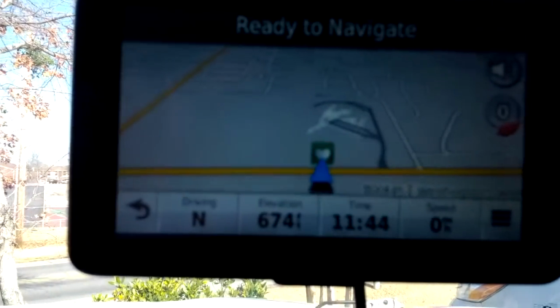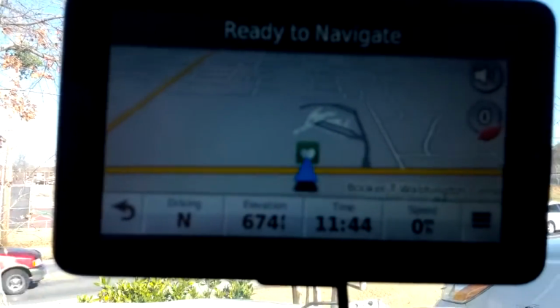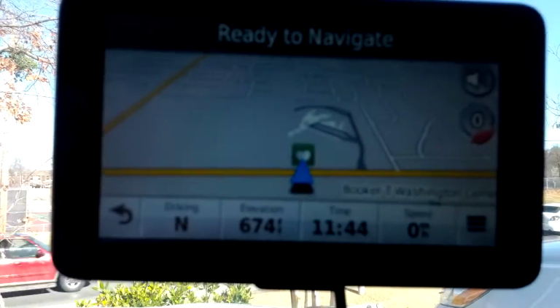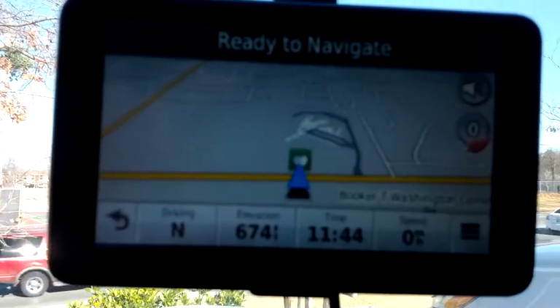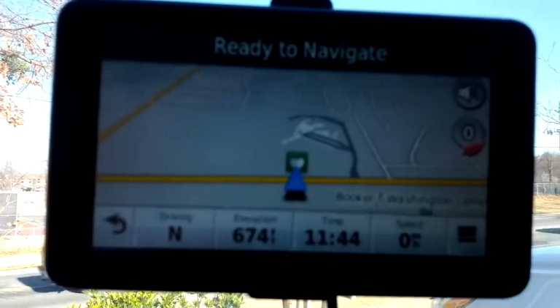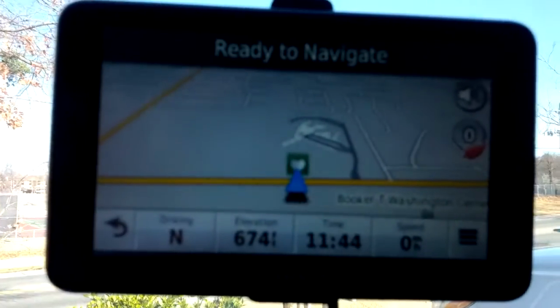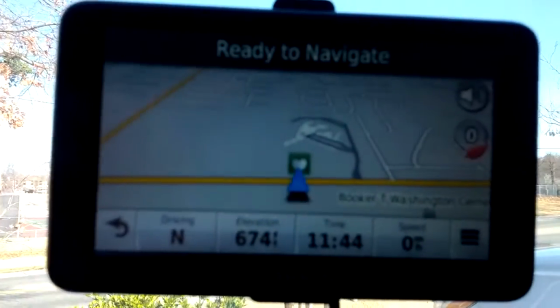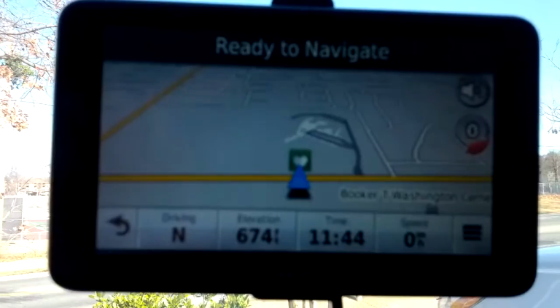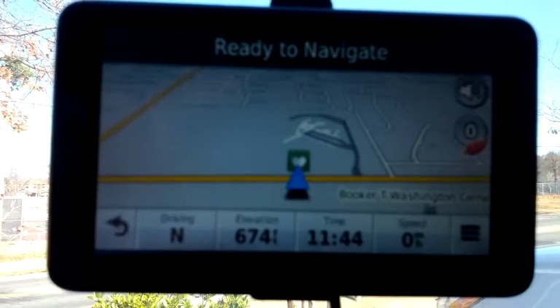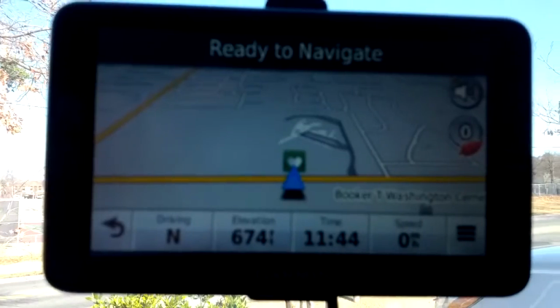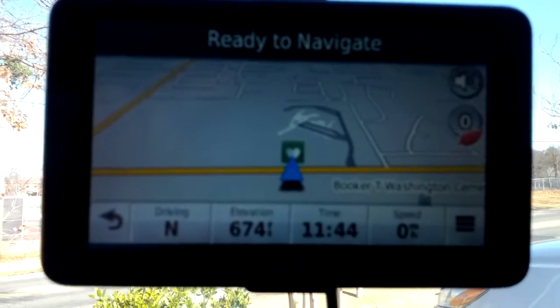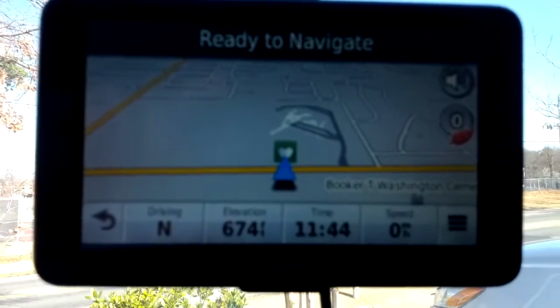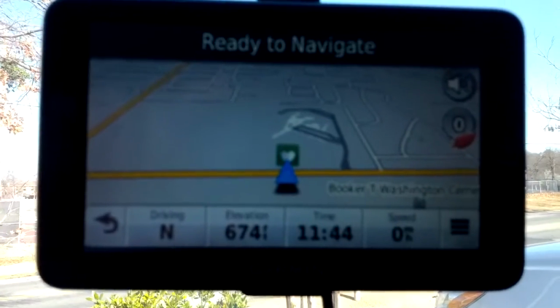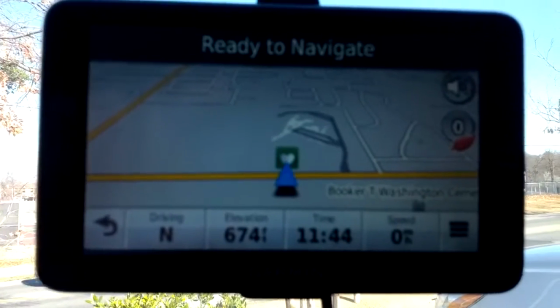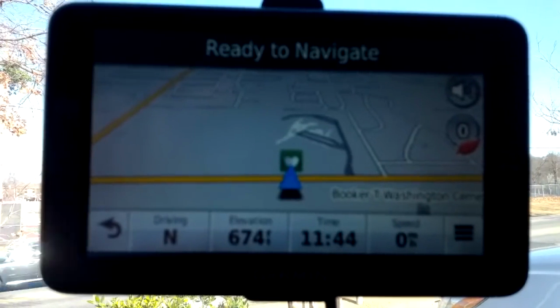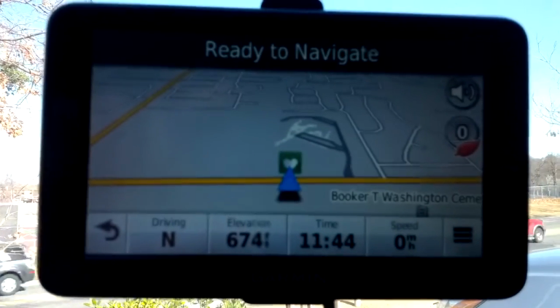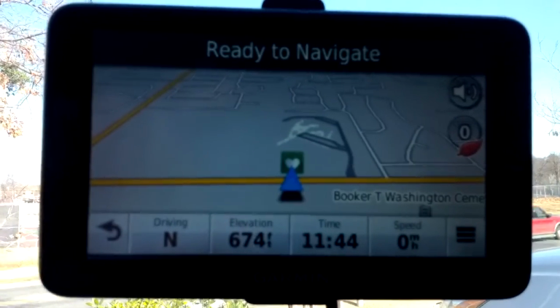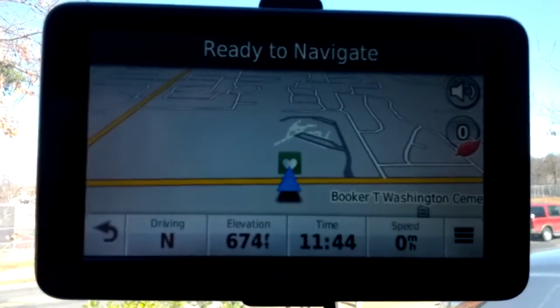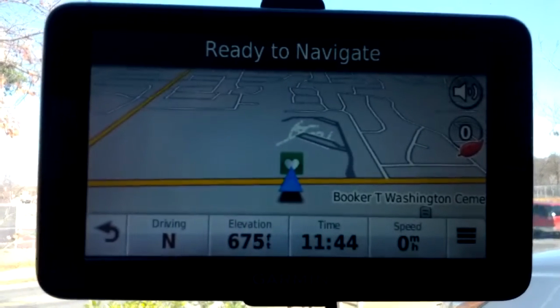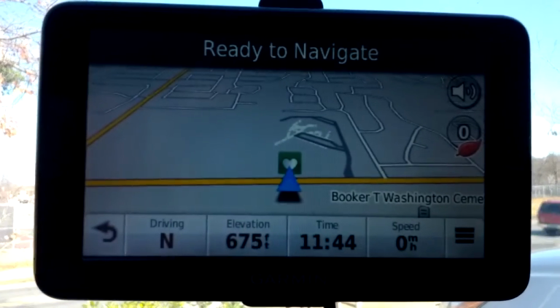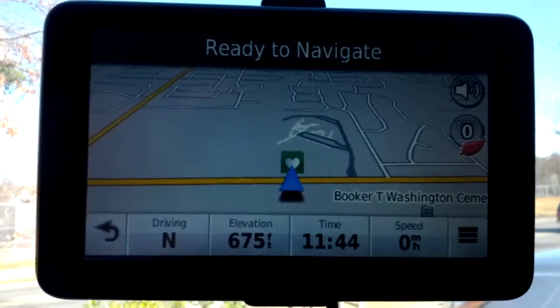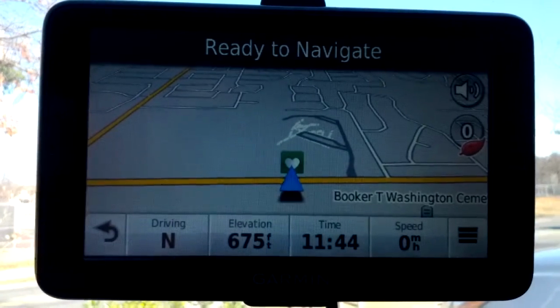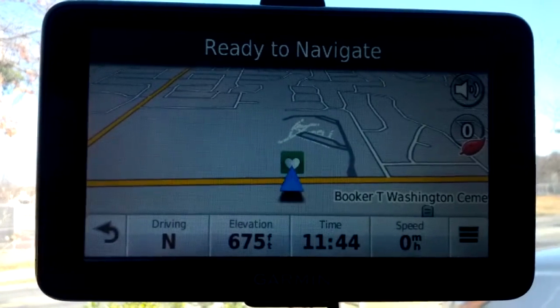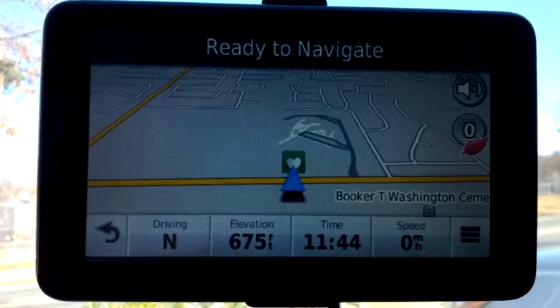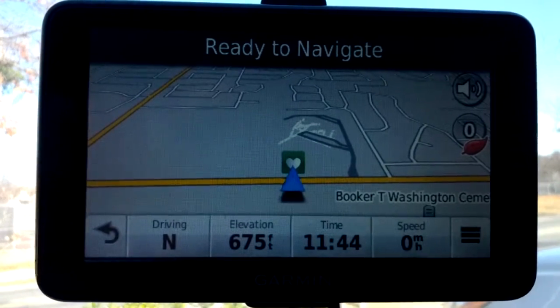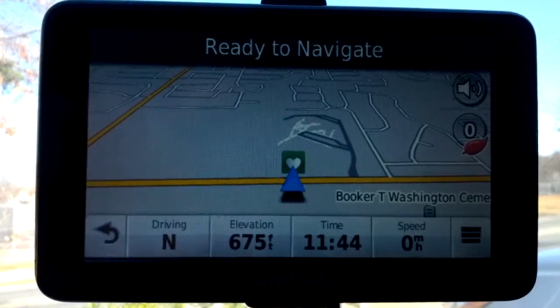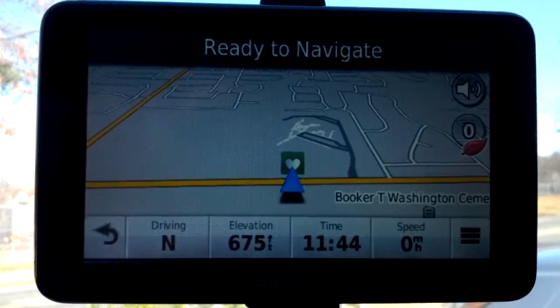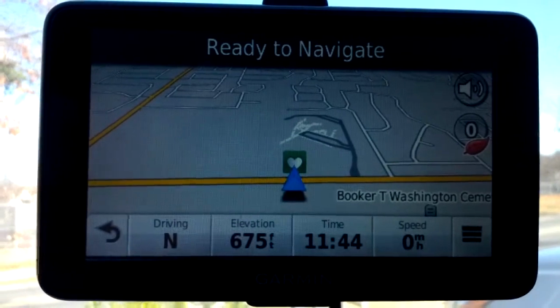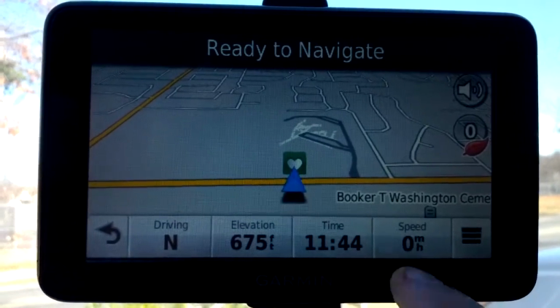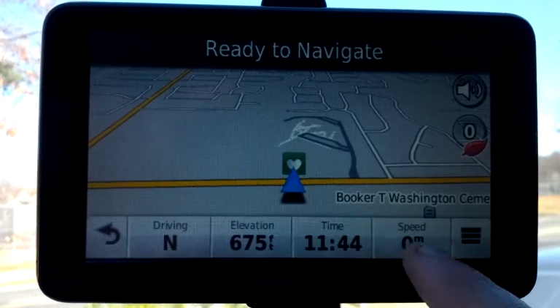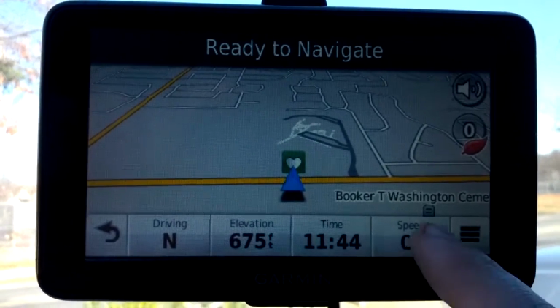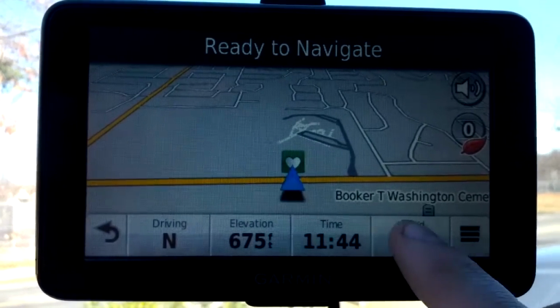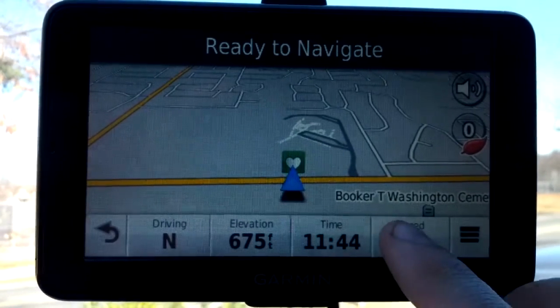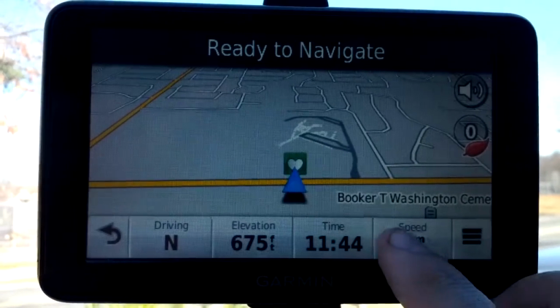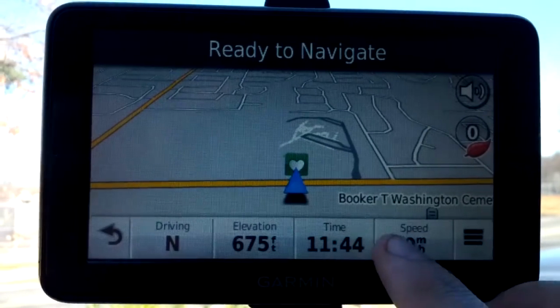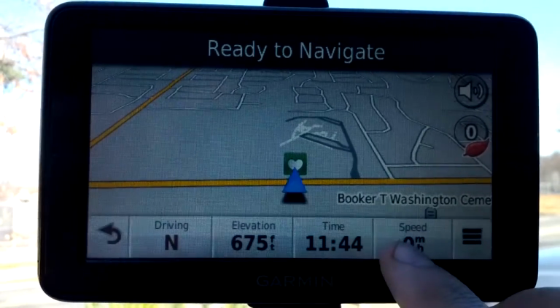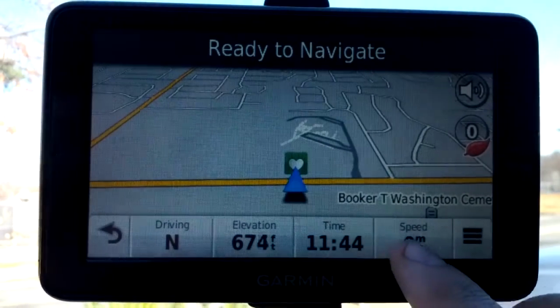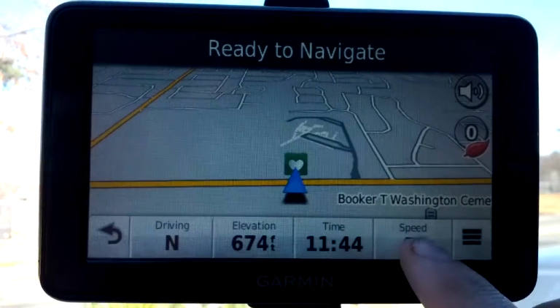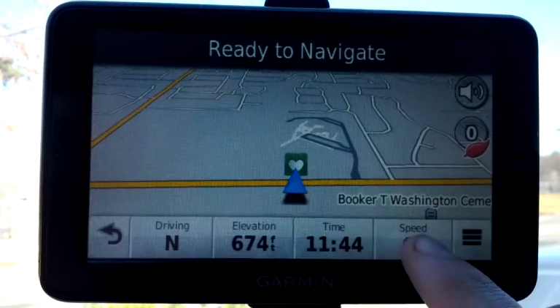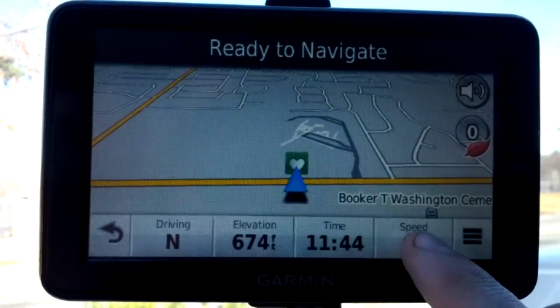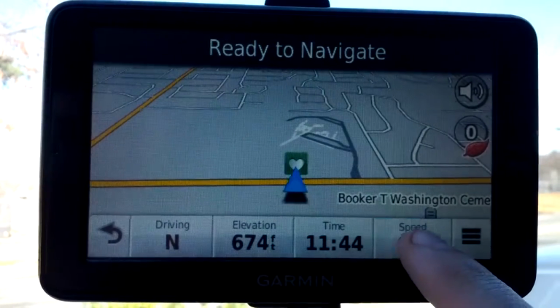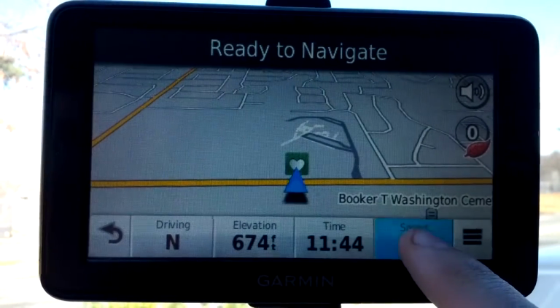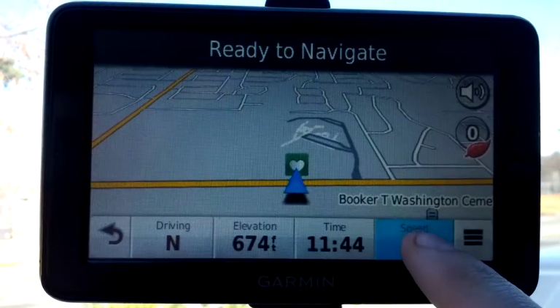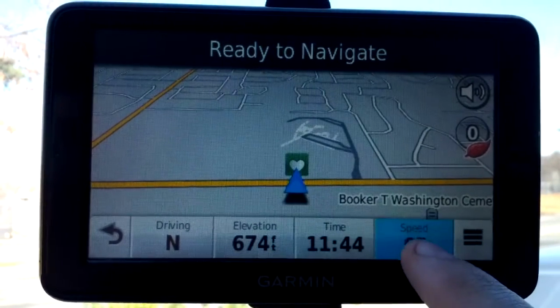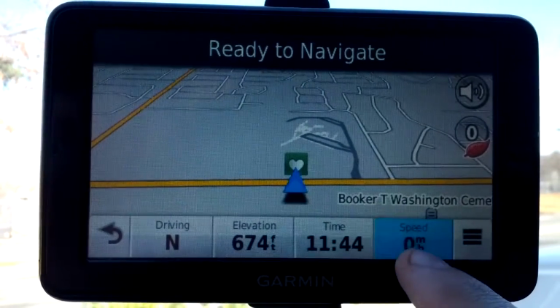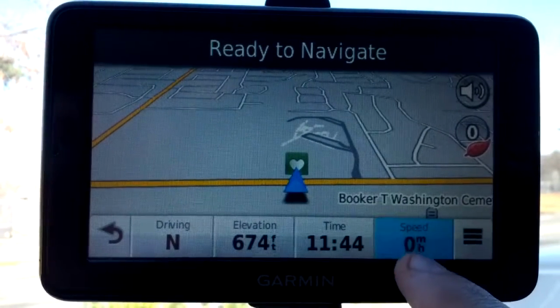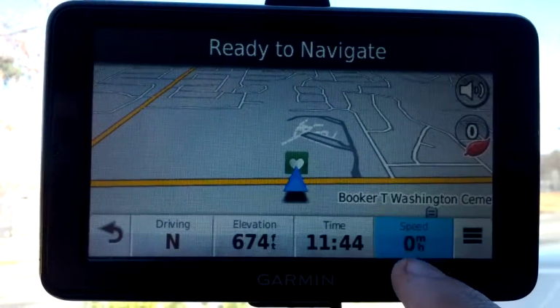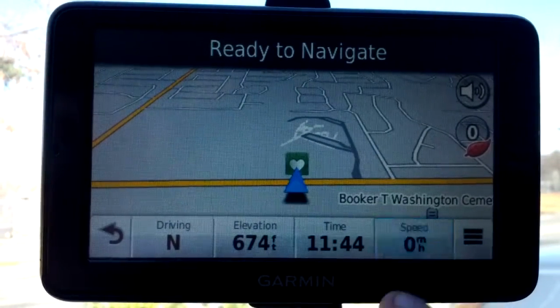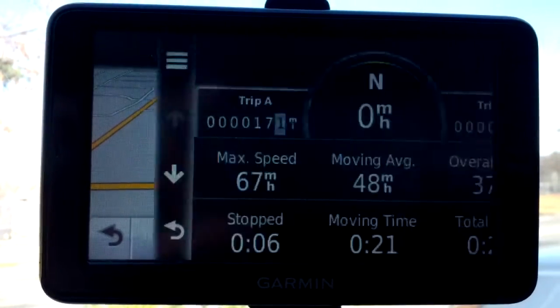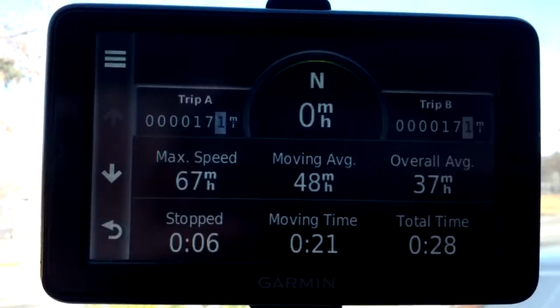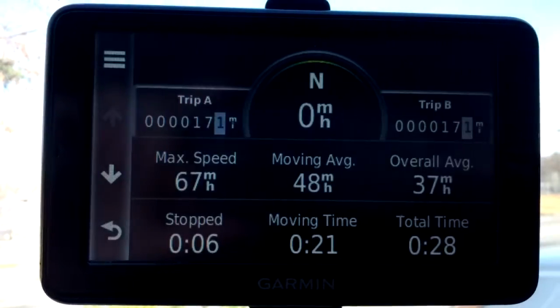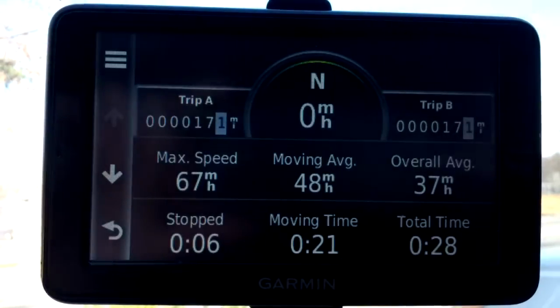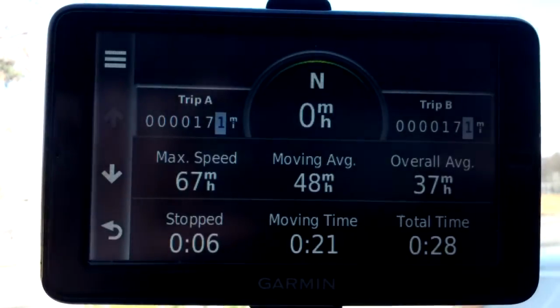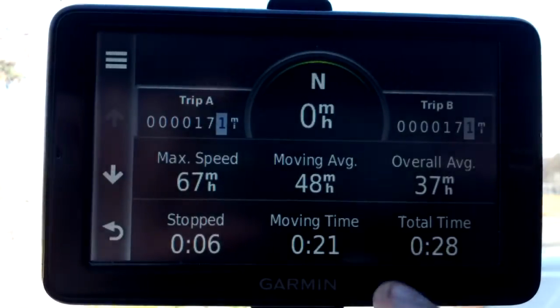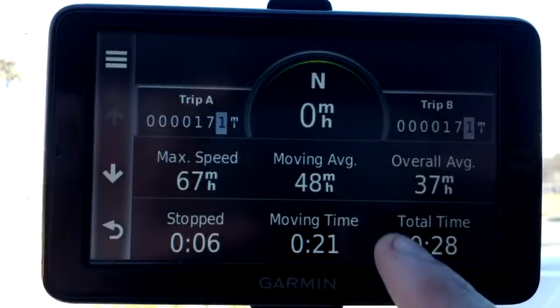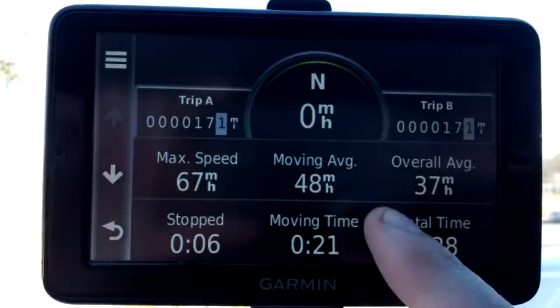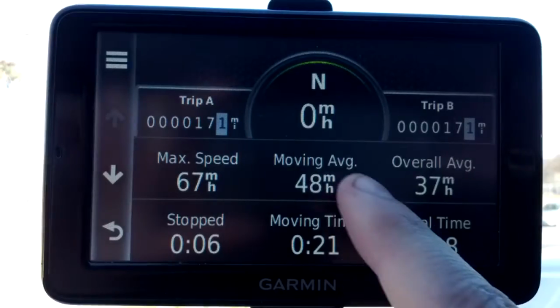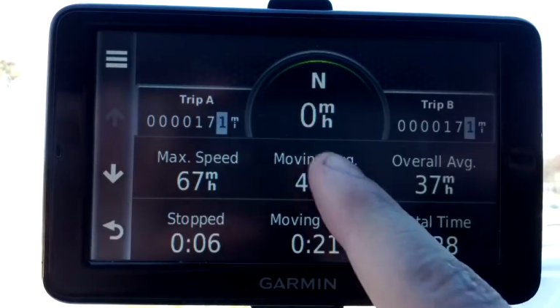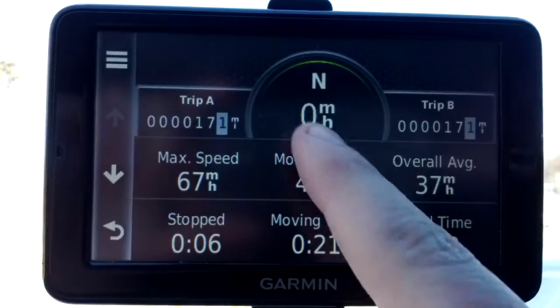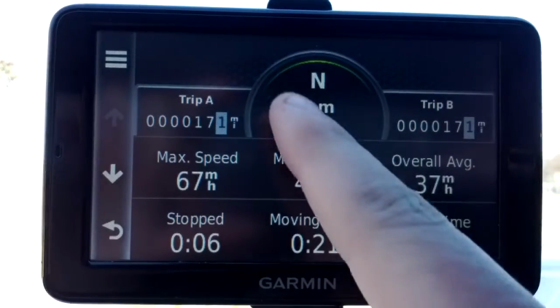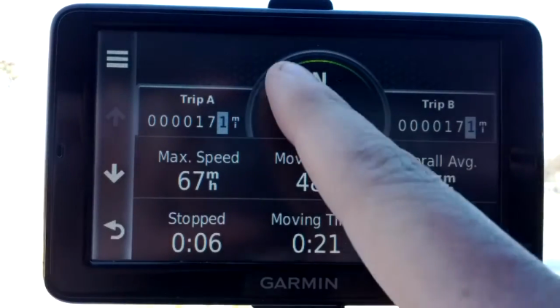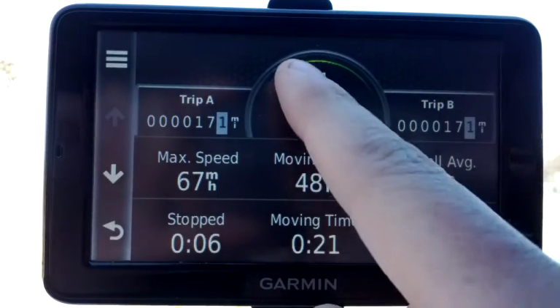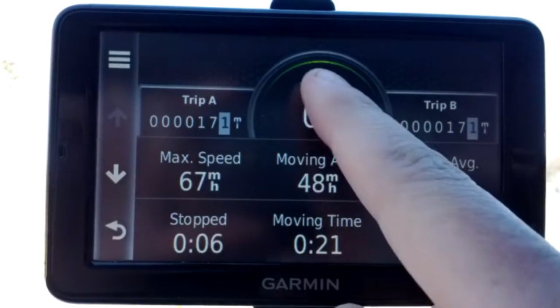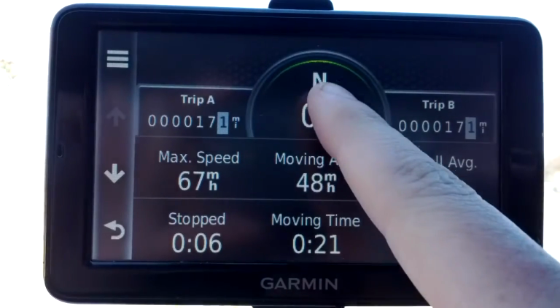I apologize for being so dark here — it's kind of a bright day. Tap on the speedometer to bring up the dashboard.